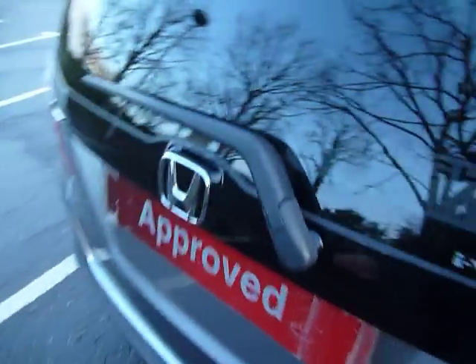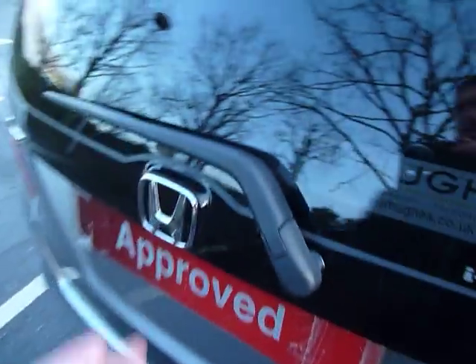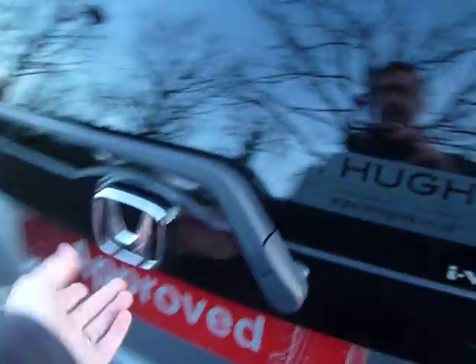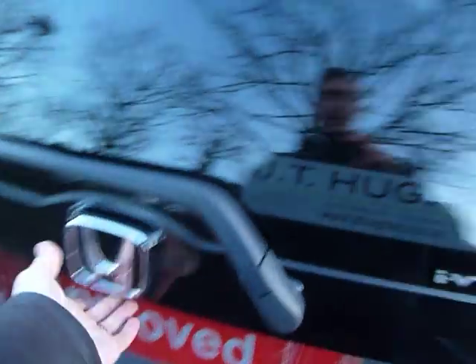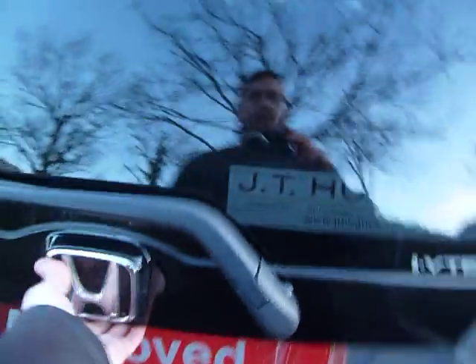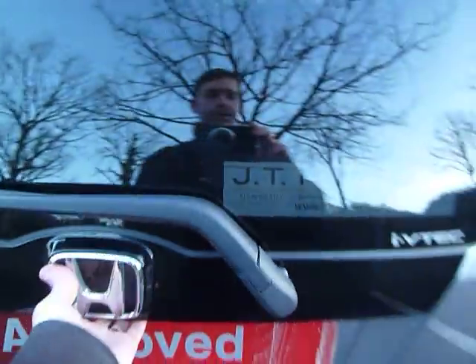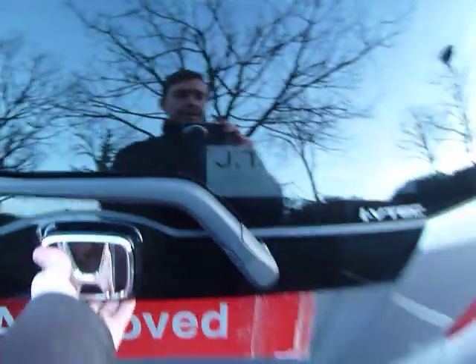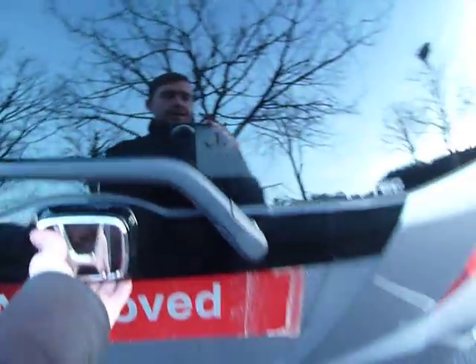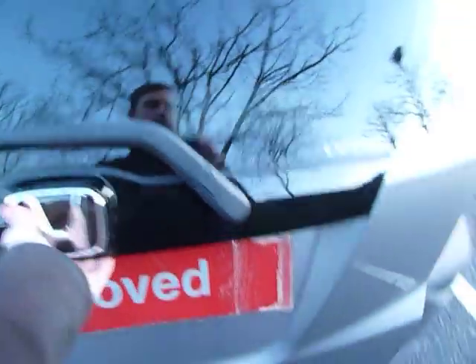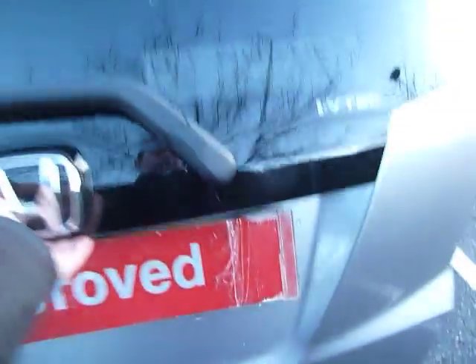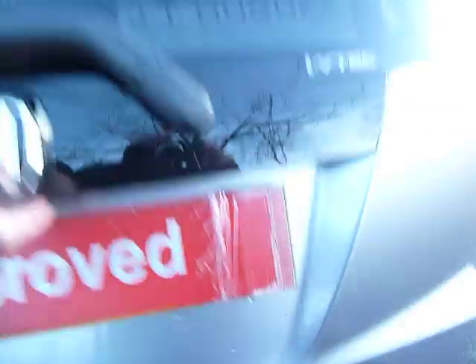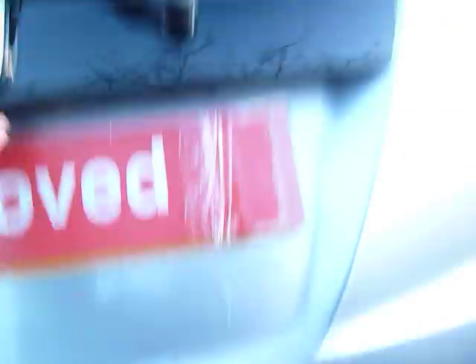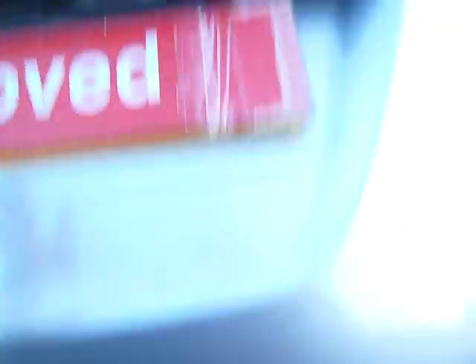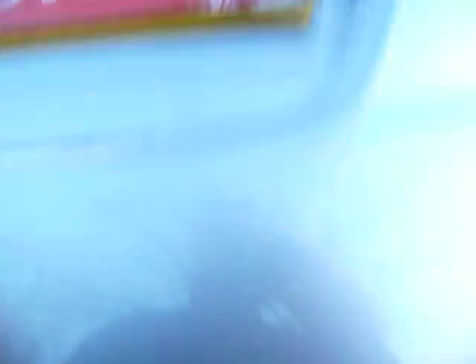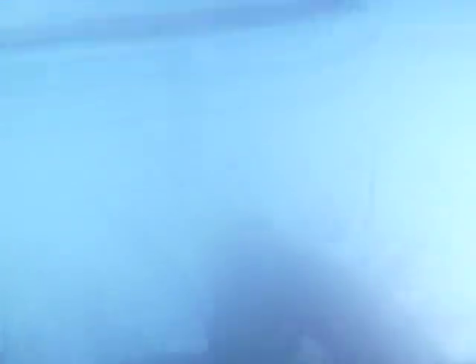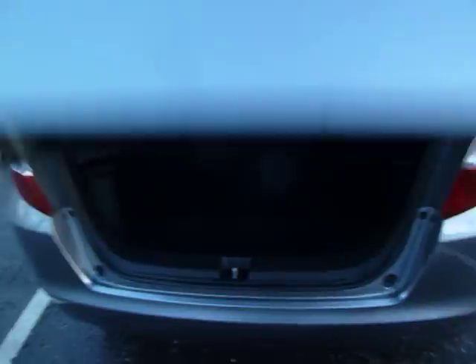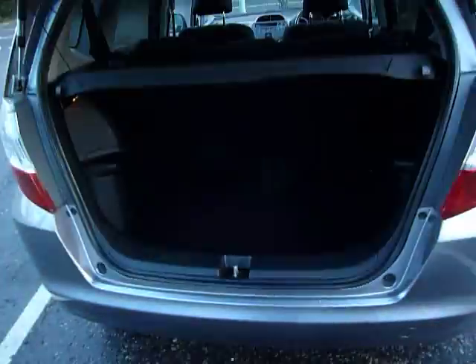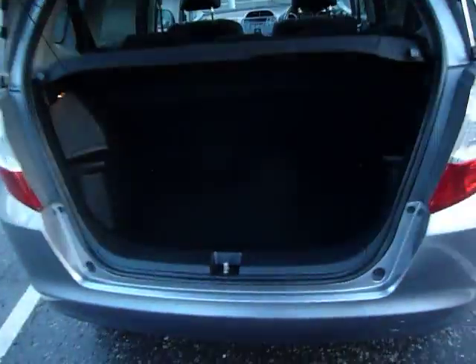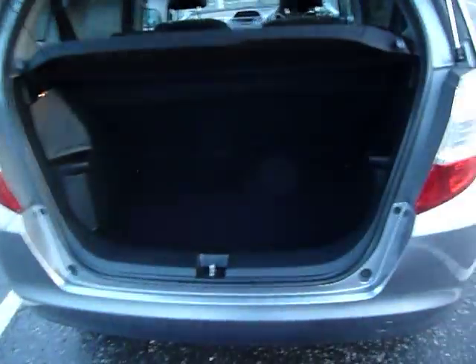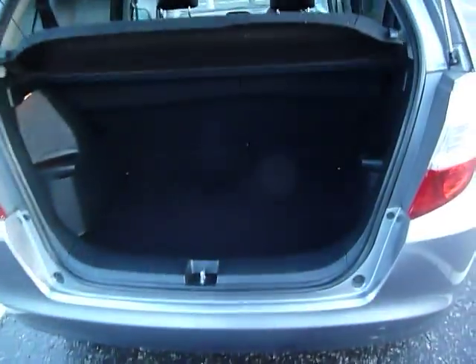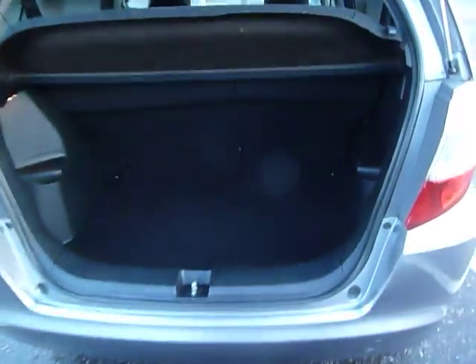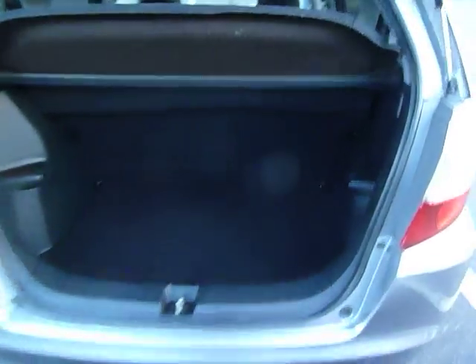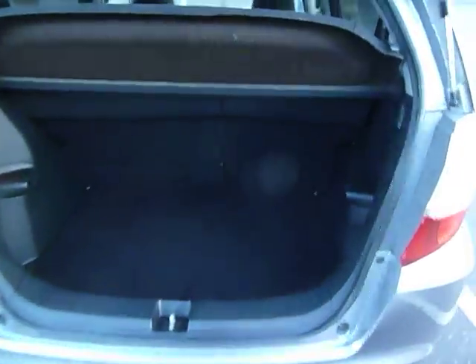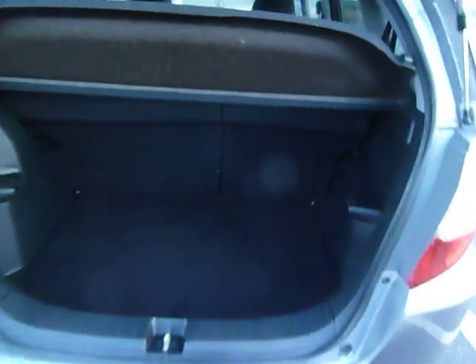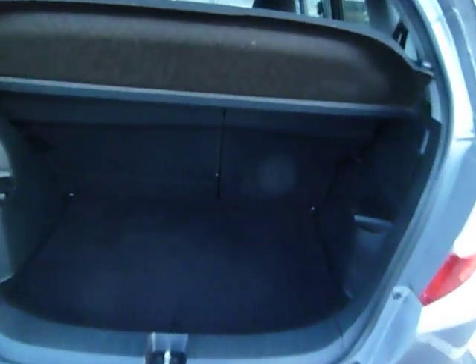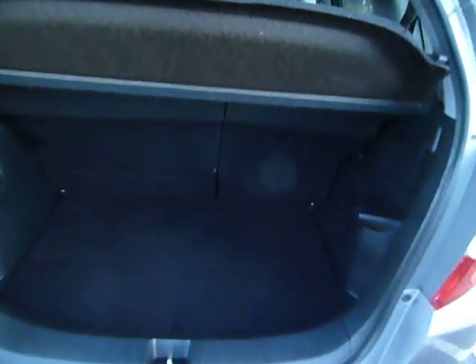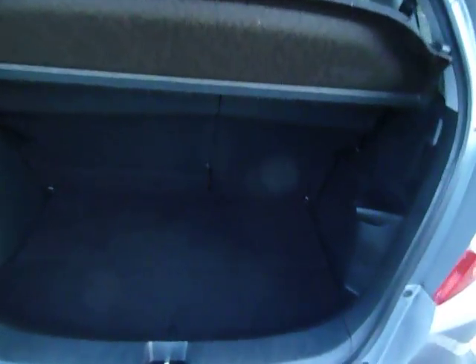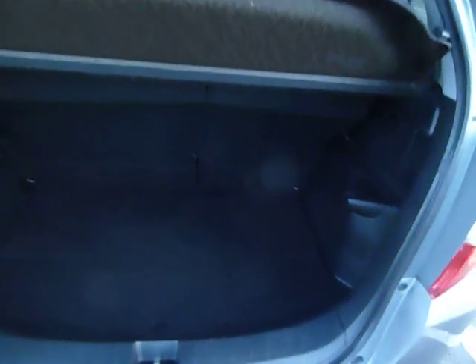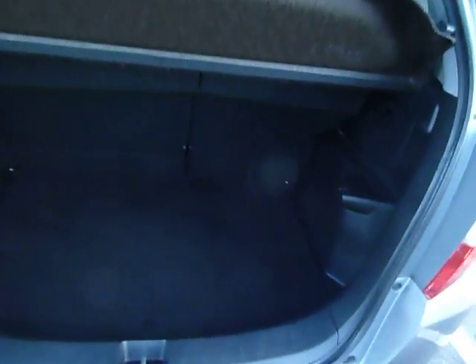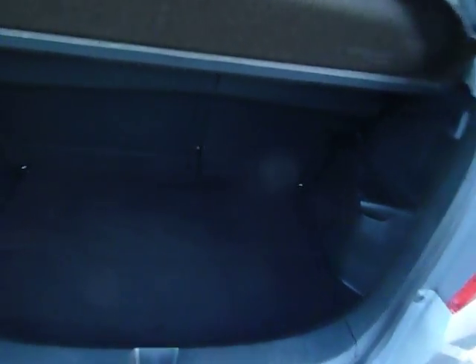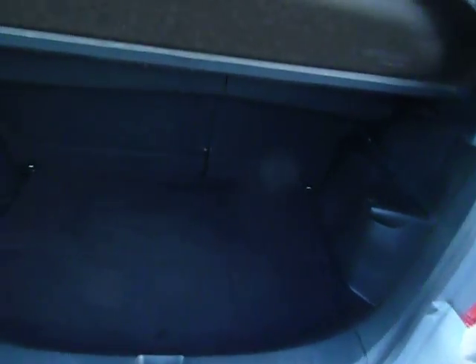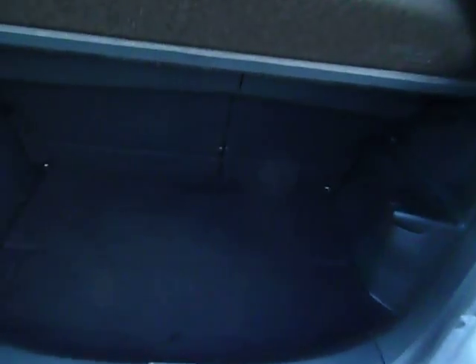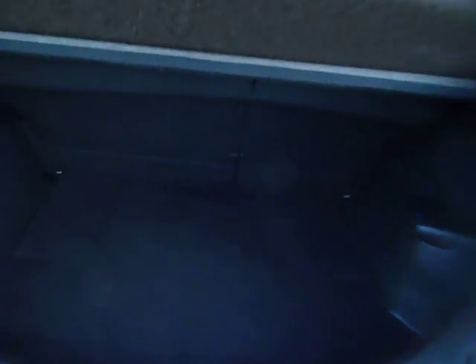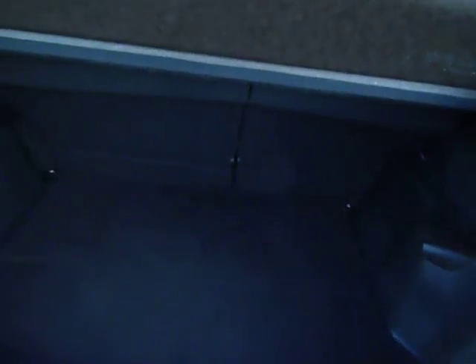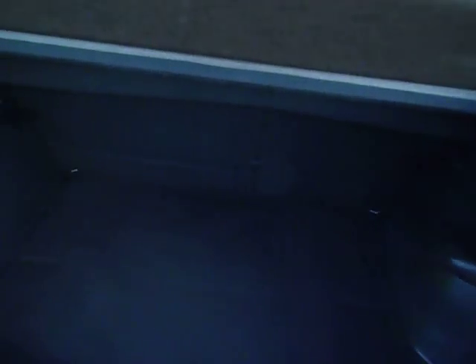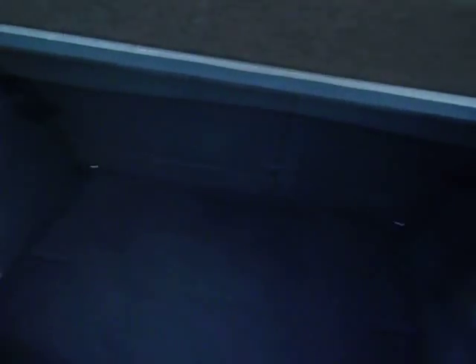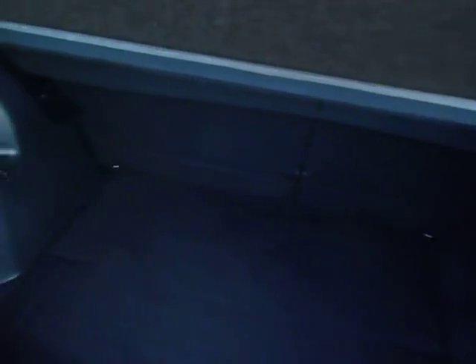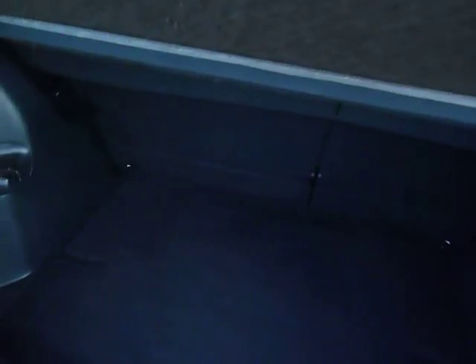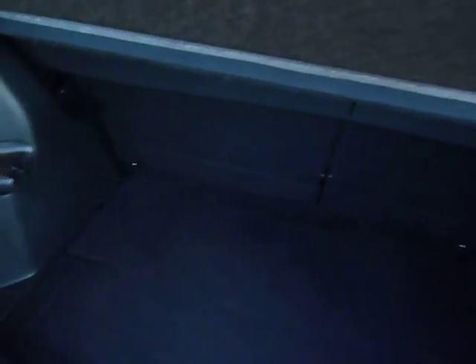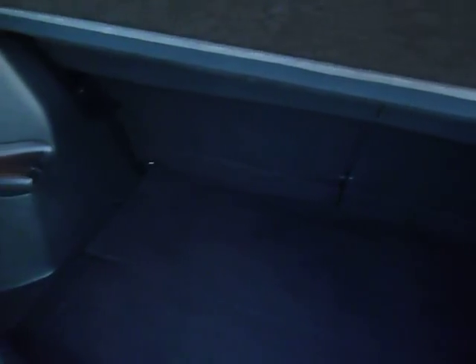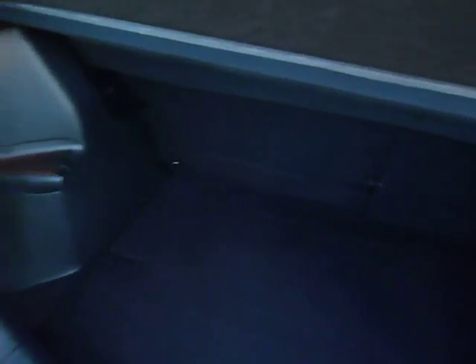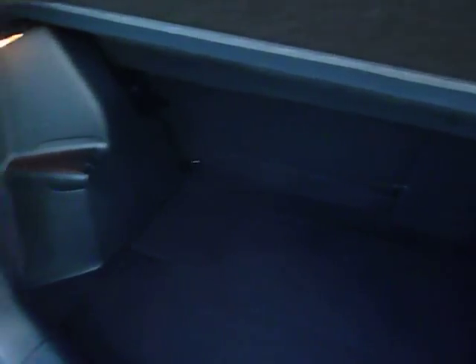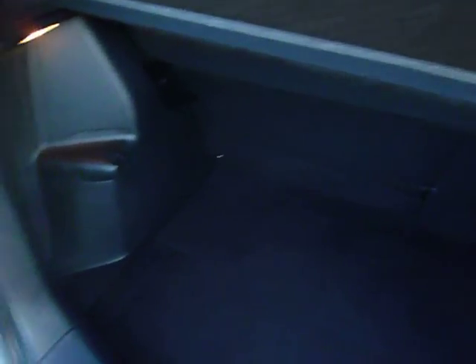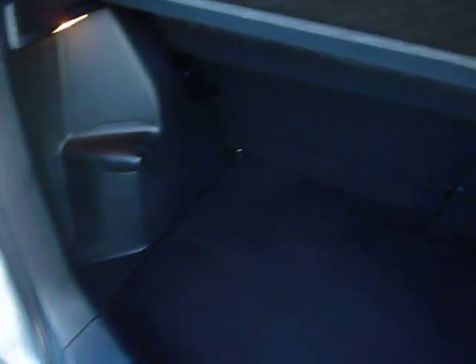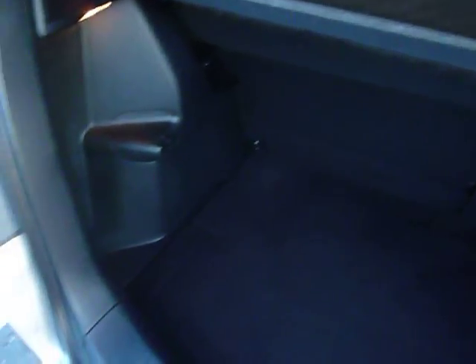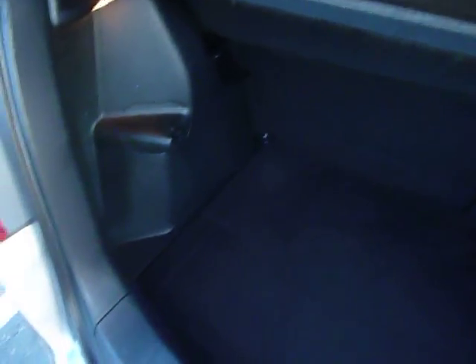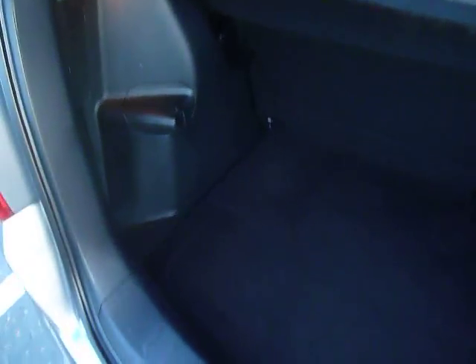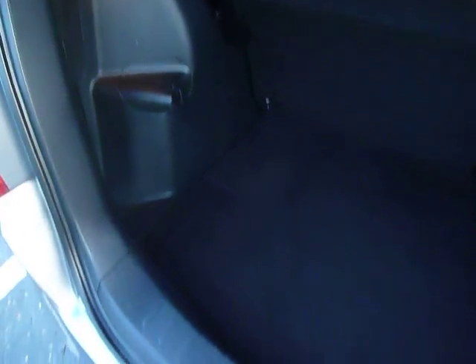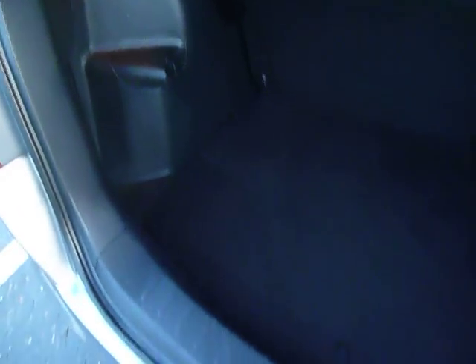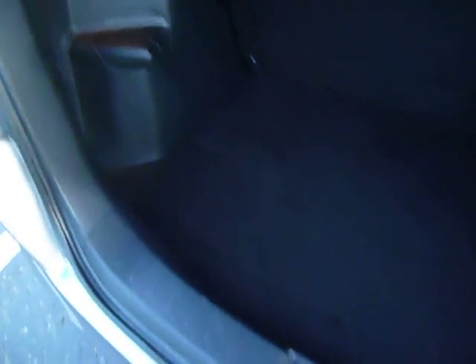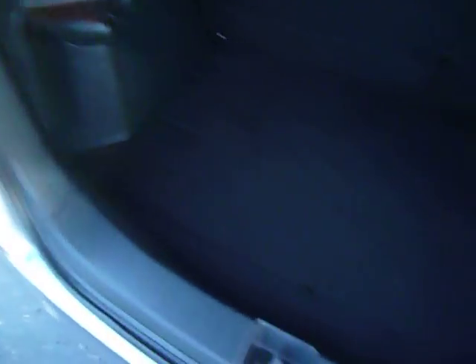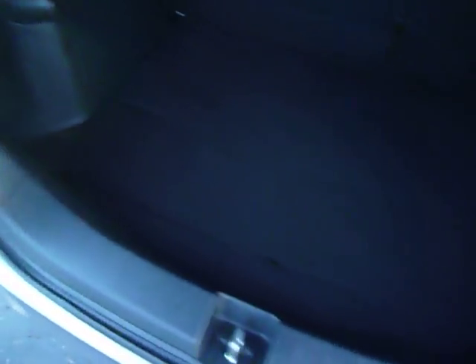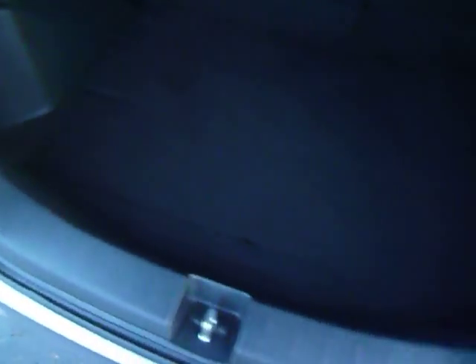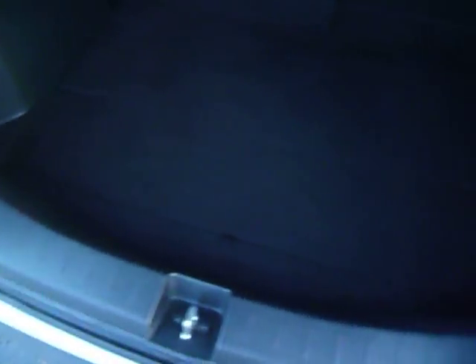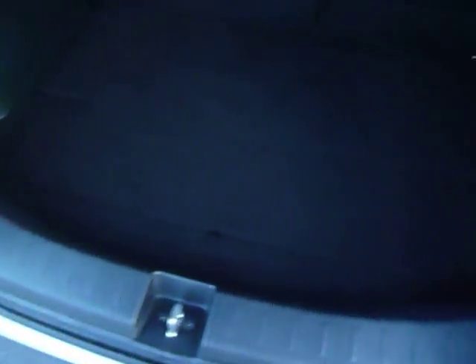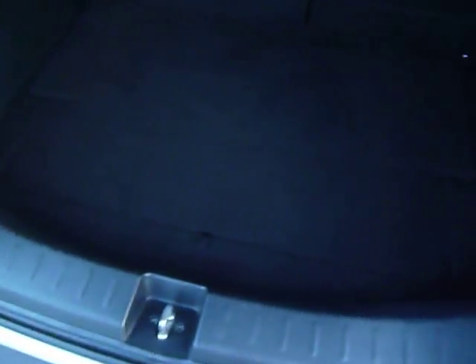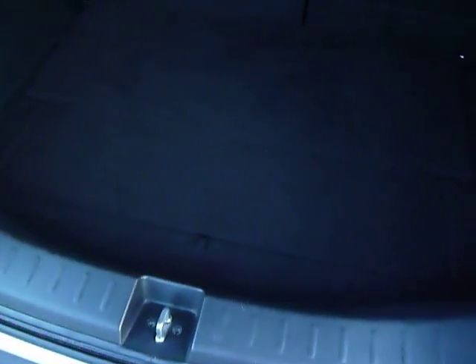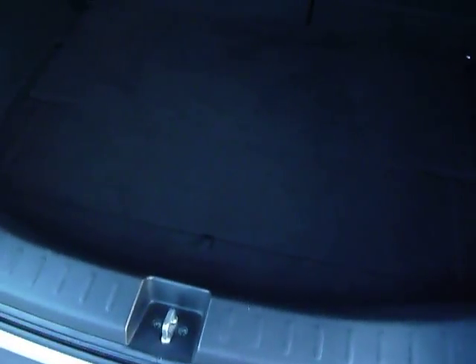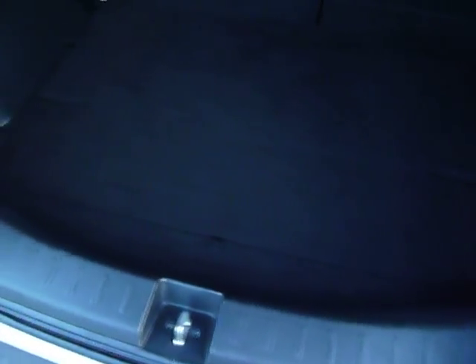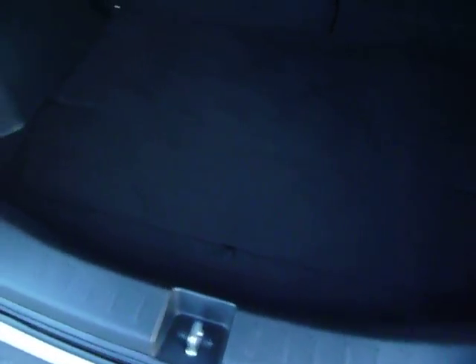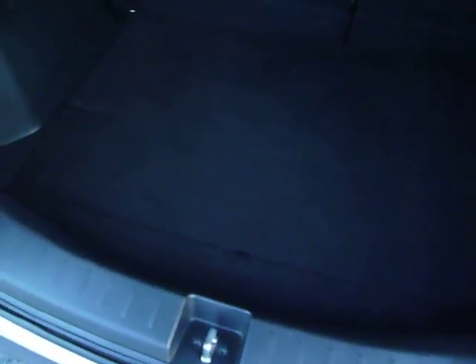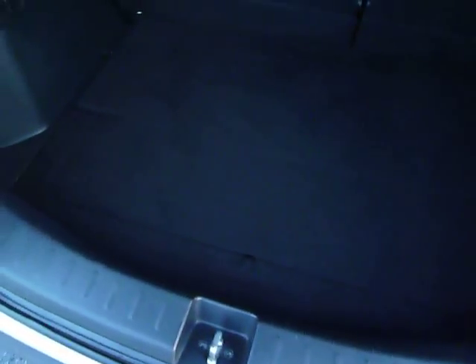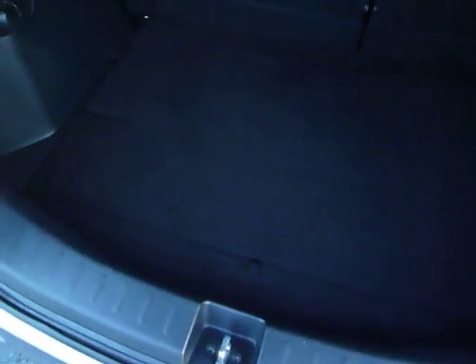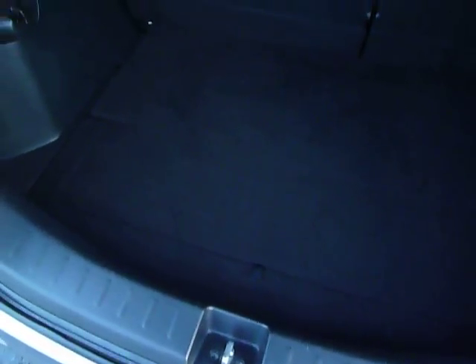So into the boot of the car. It's a very good sized boot here in the Jazz and there is more storage space underneath there as well.